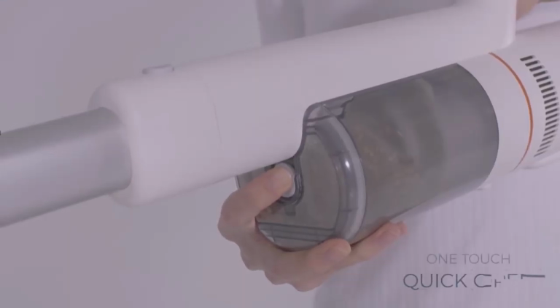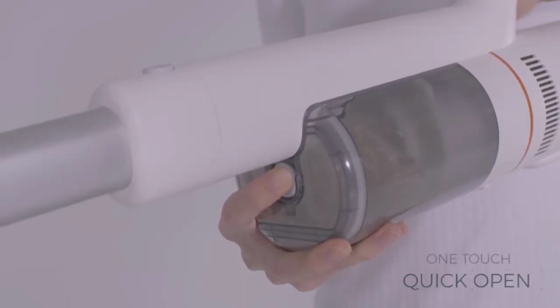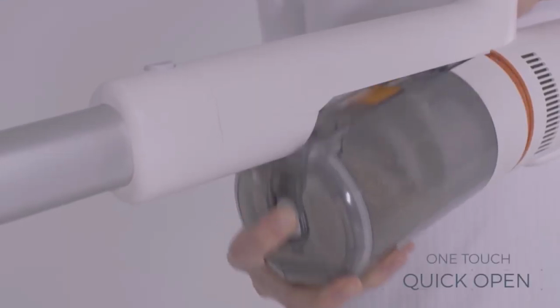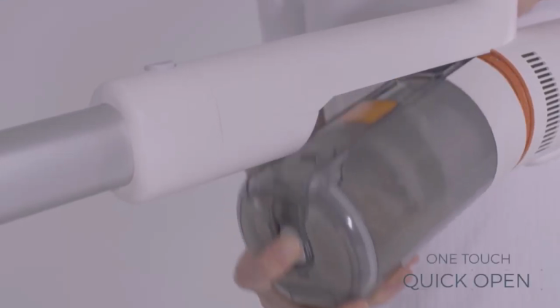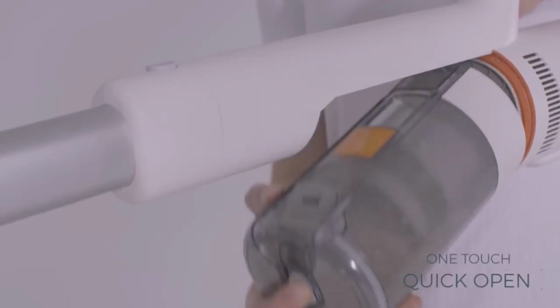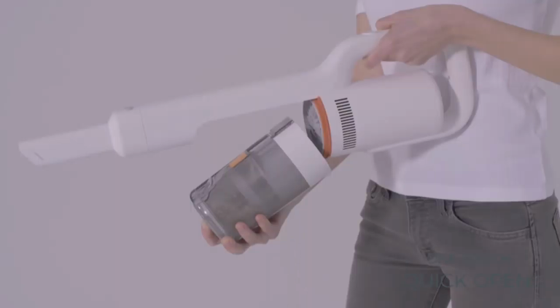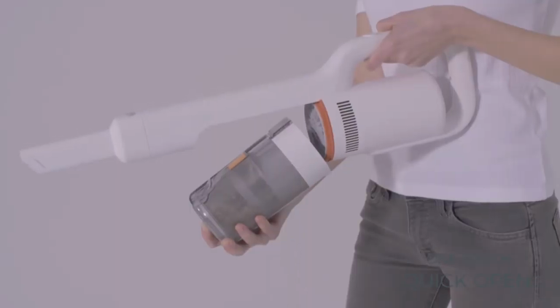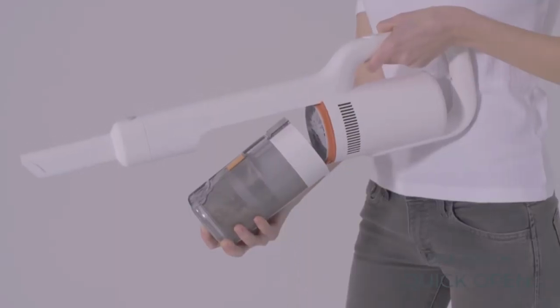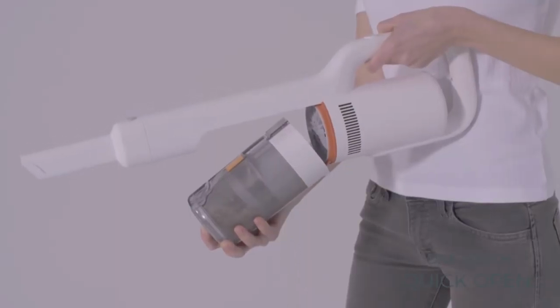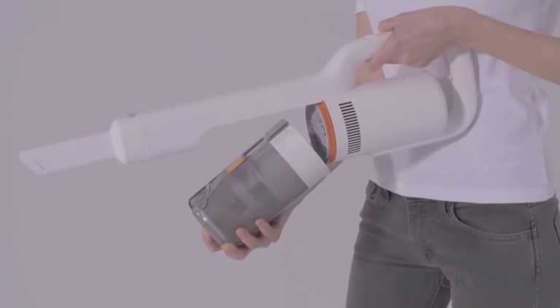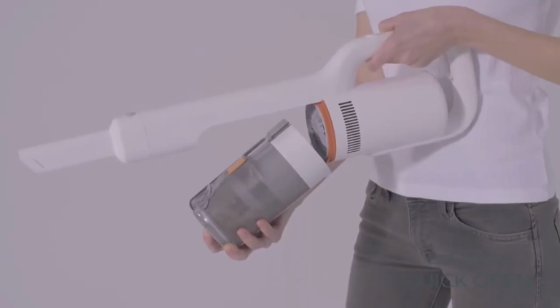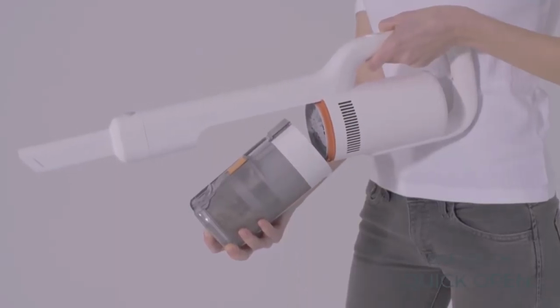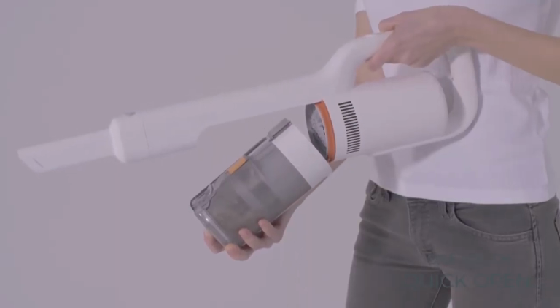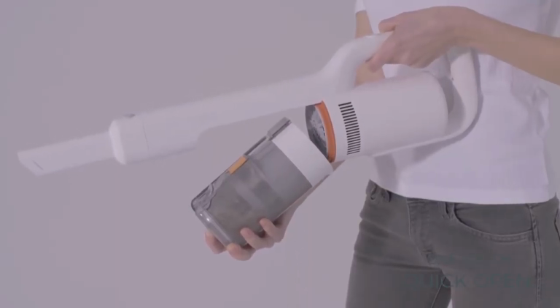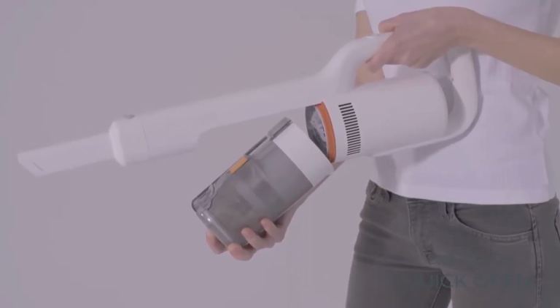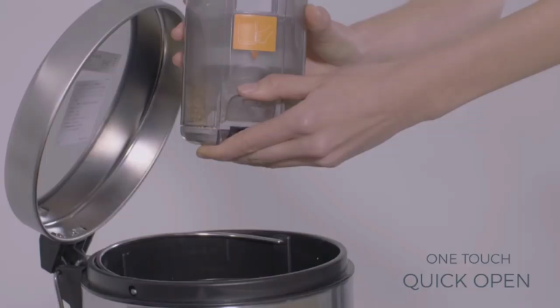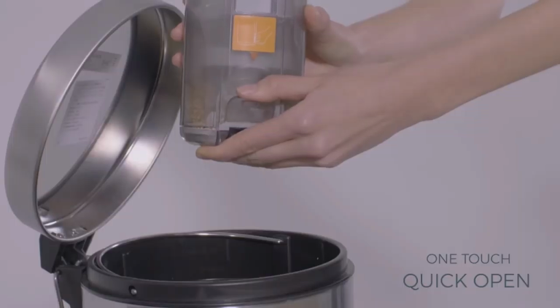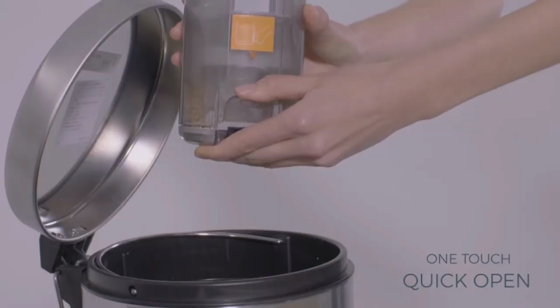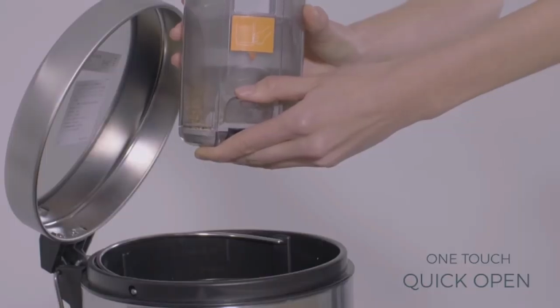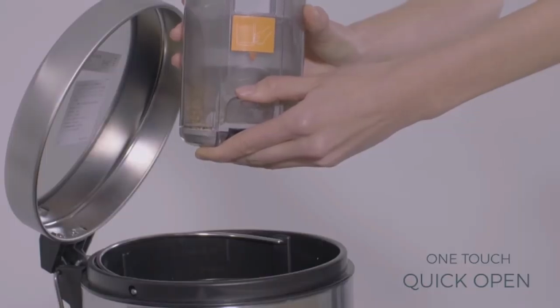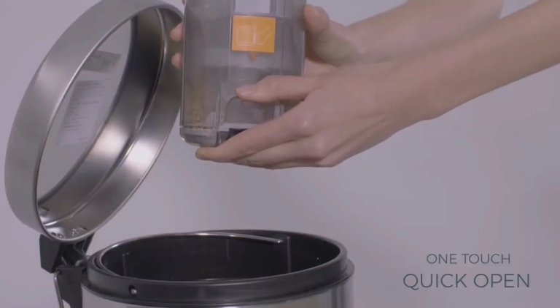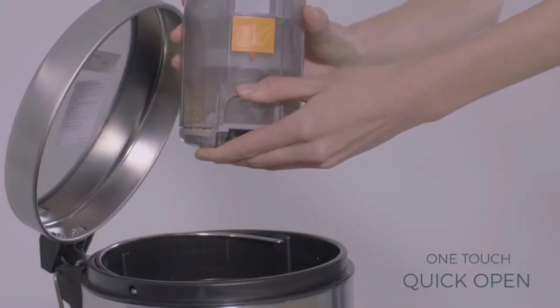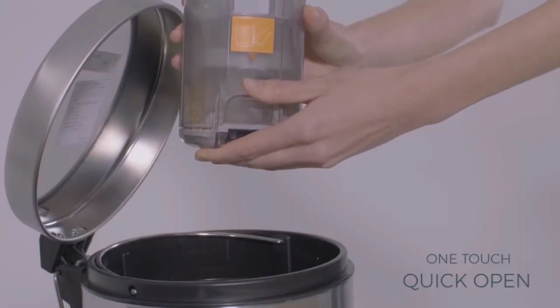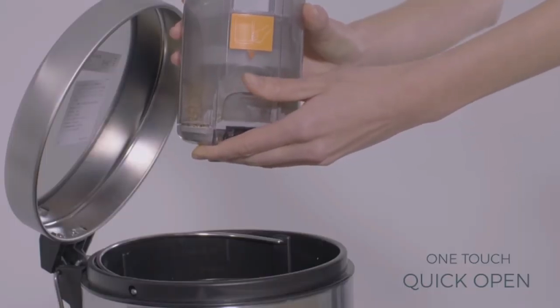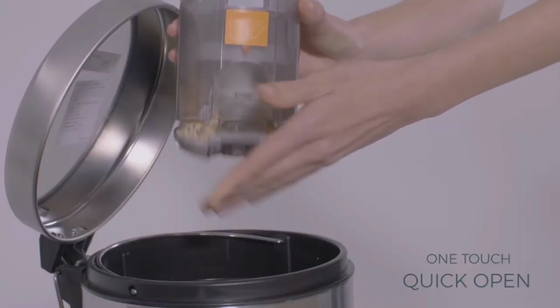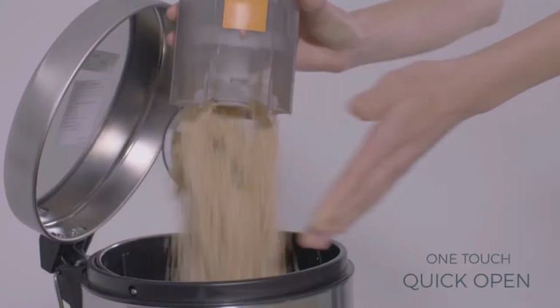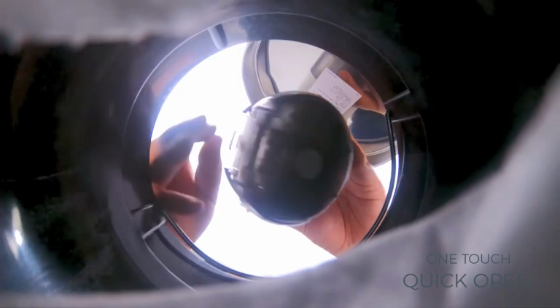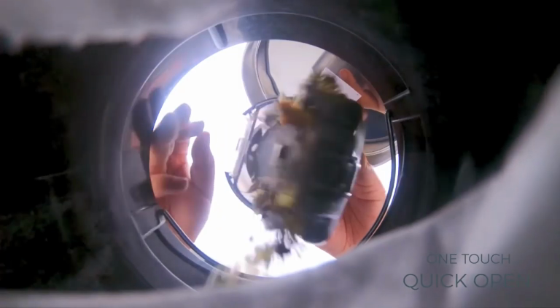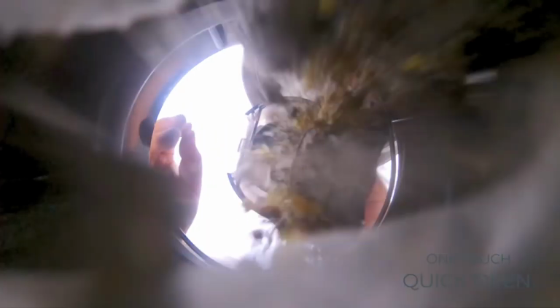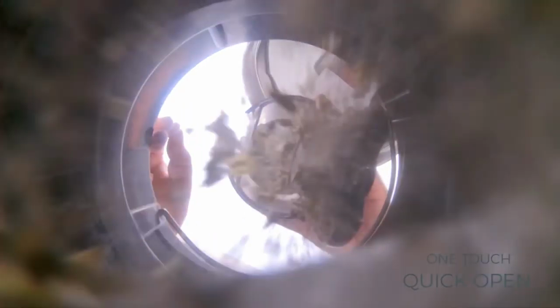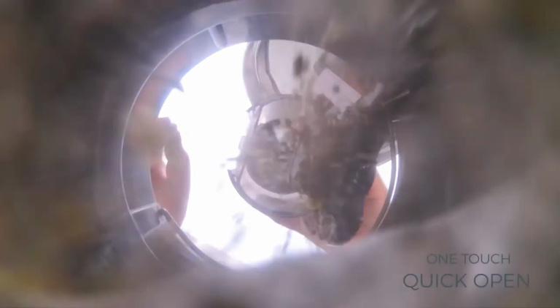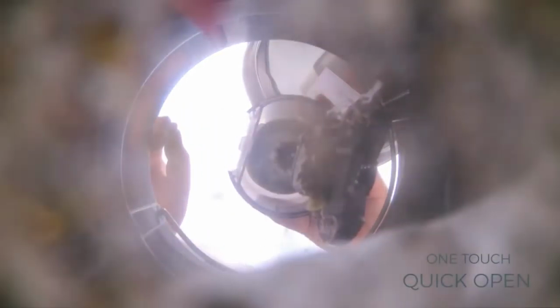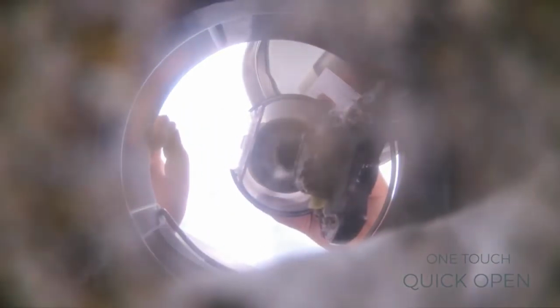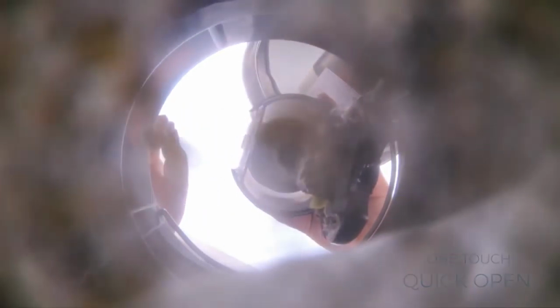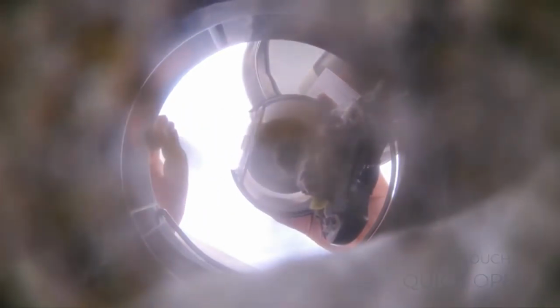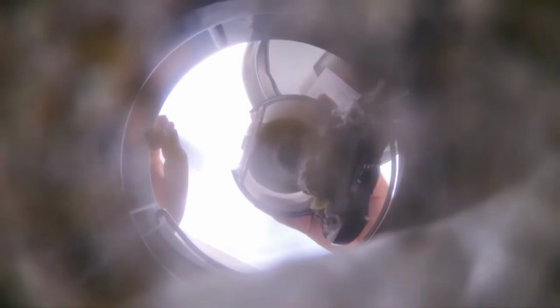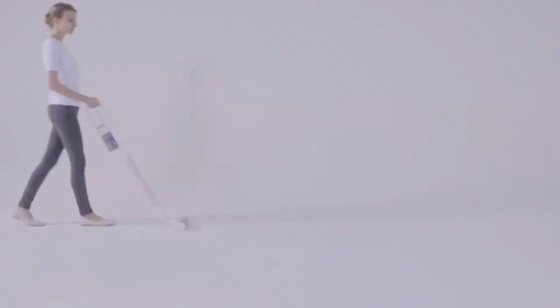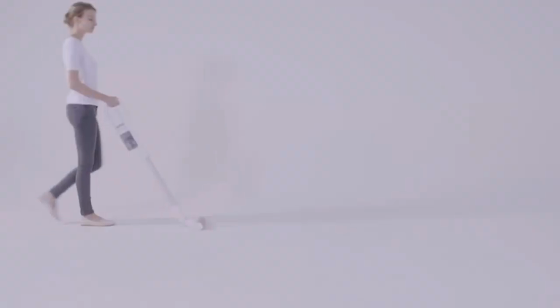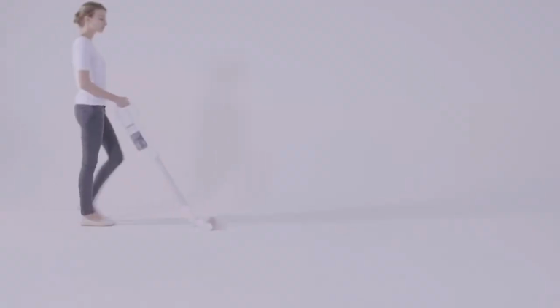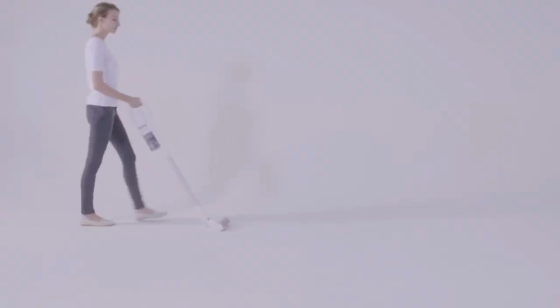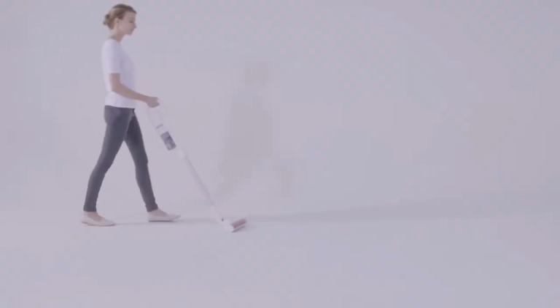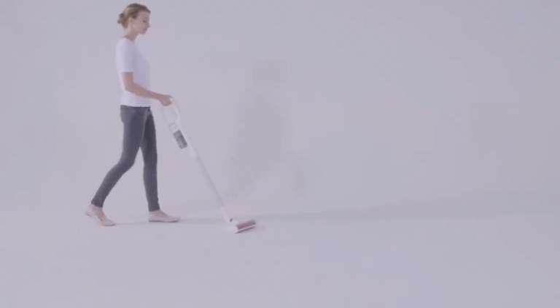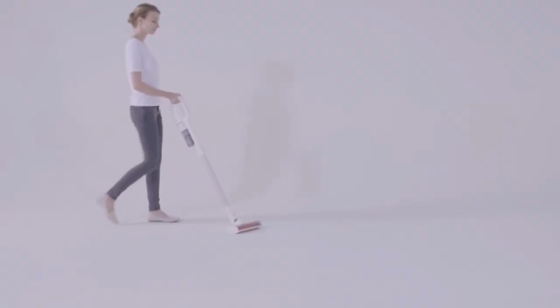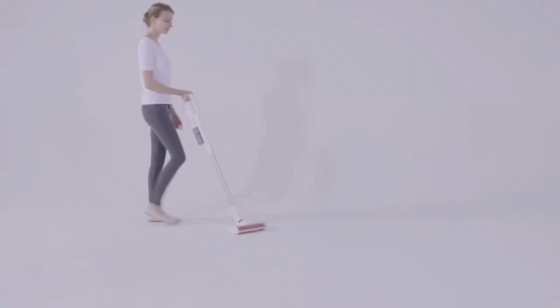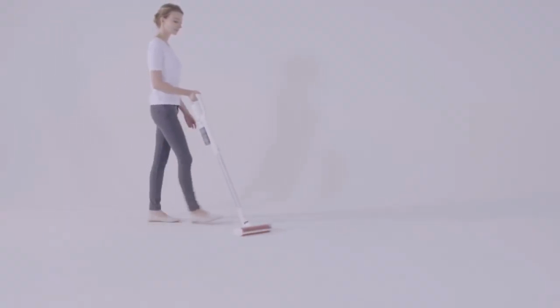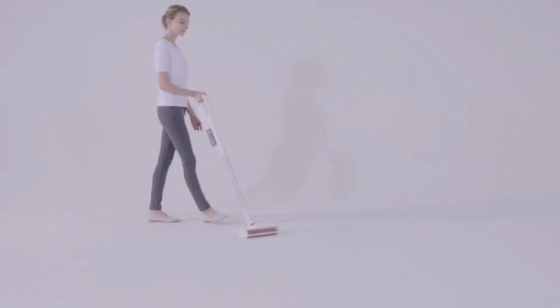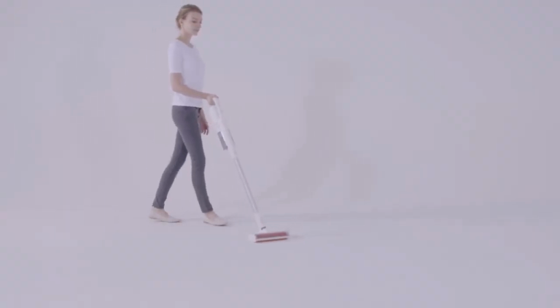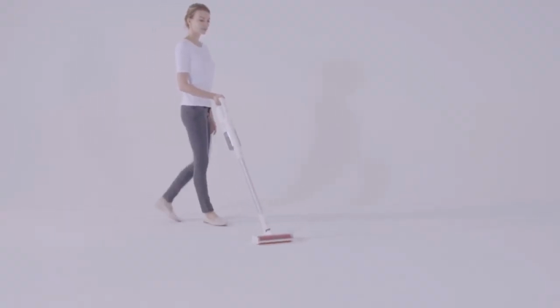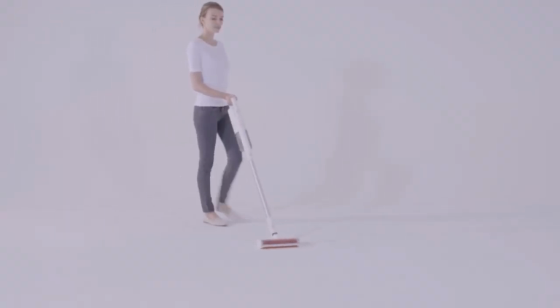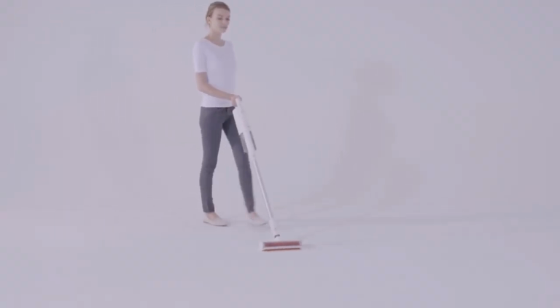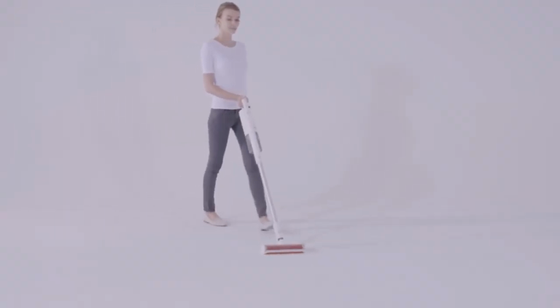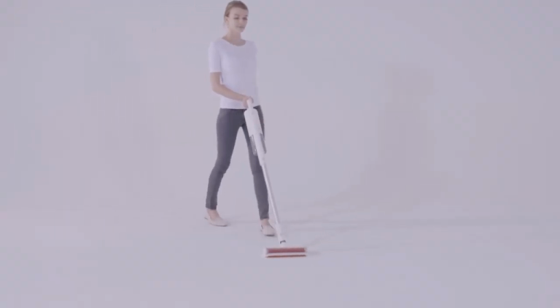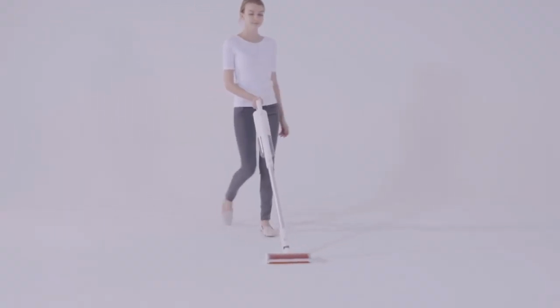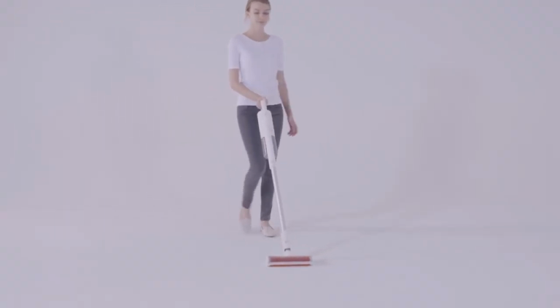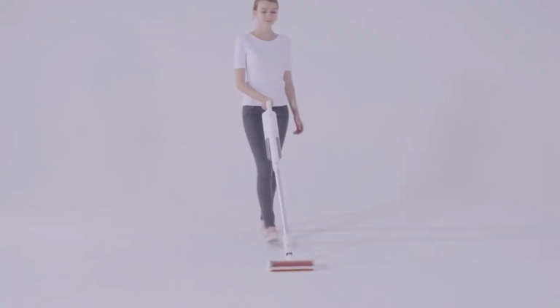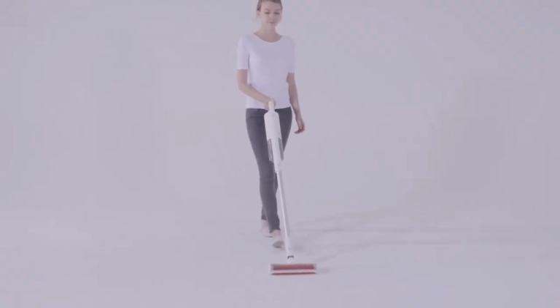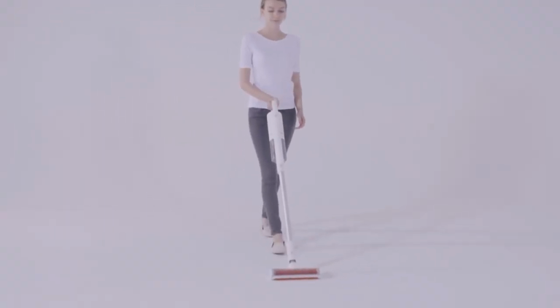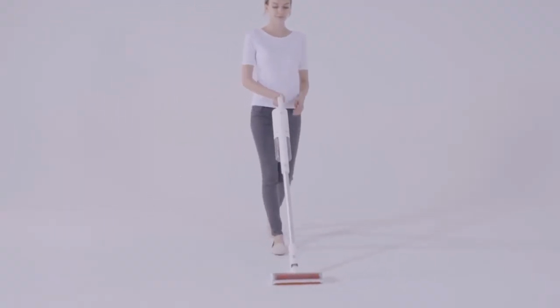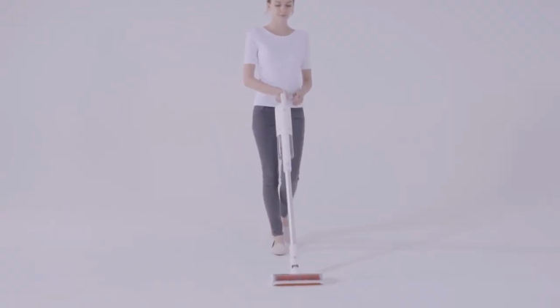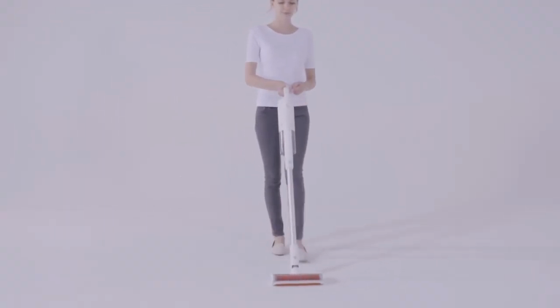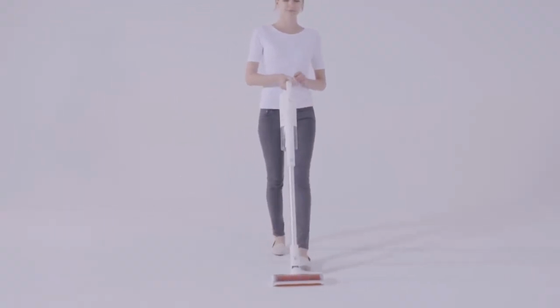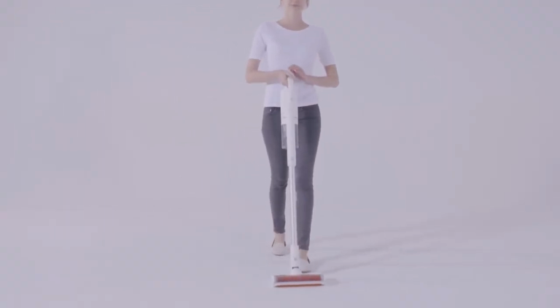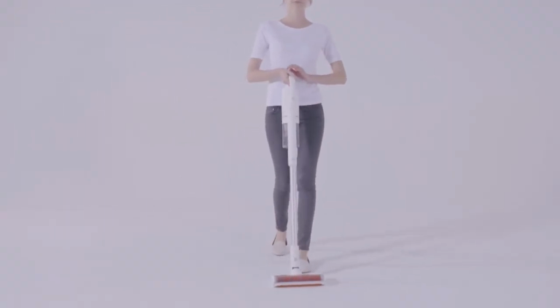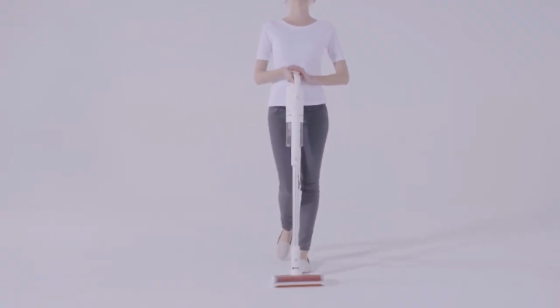The one-touch, separated dust cup design allows you to empty the dust easily and quickly with no need to touch the dirt.